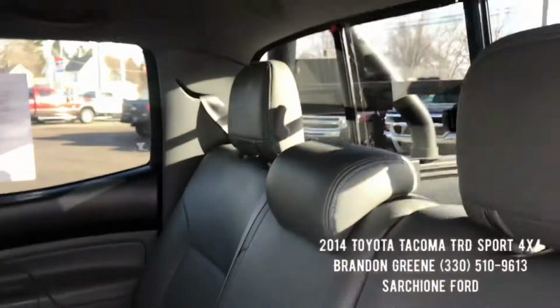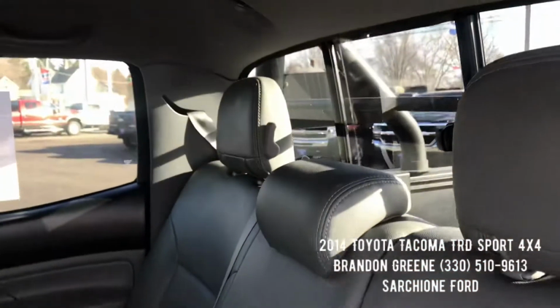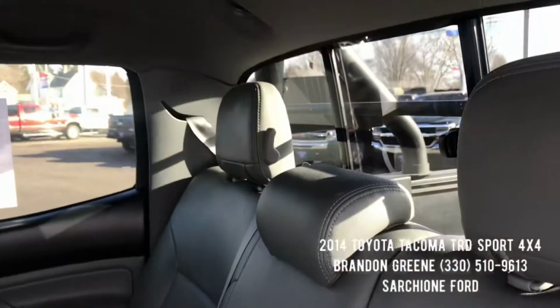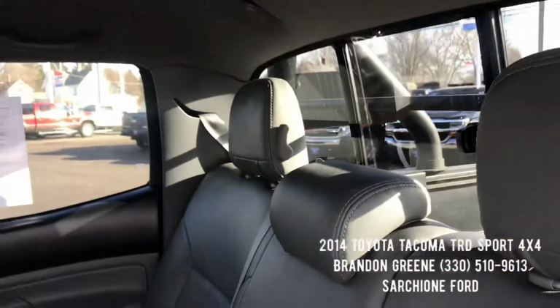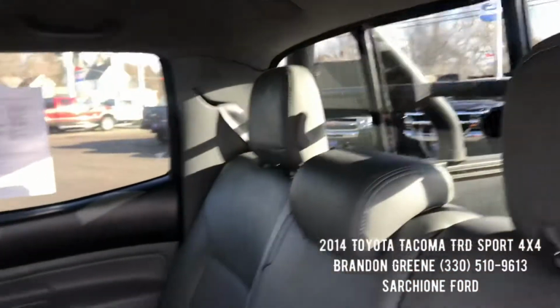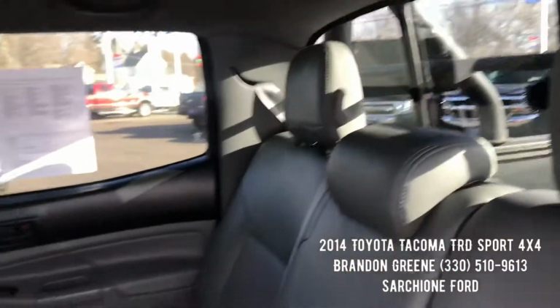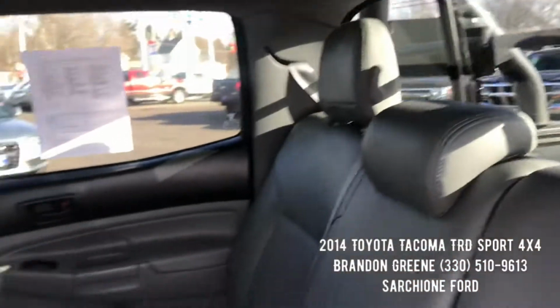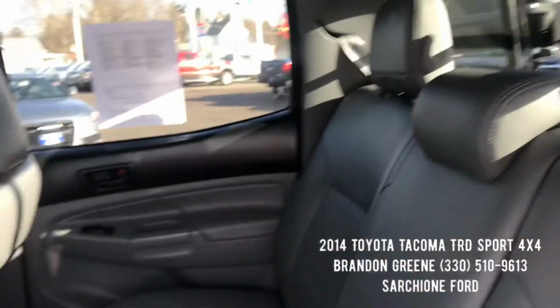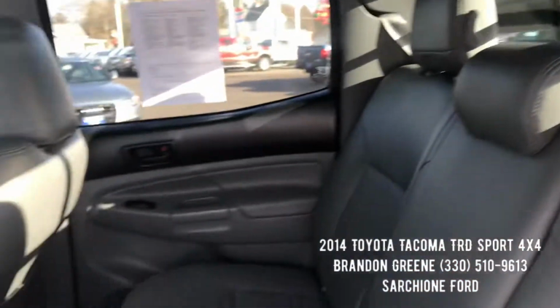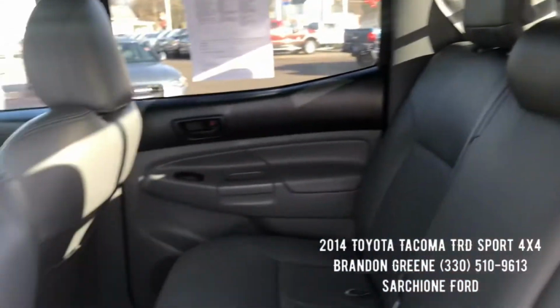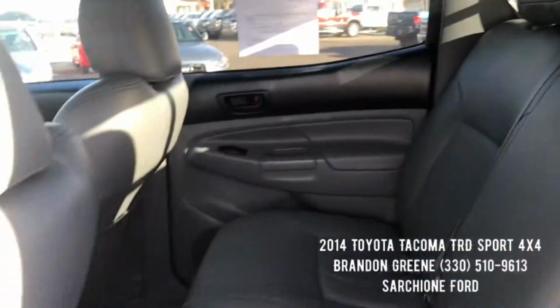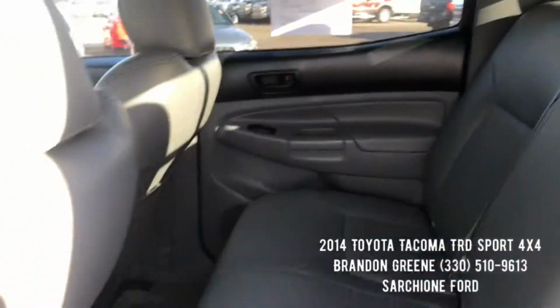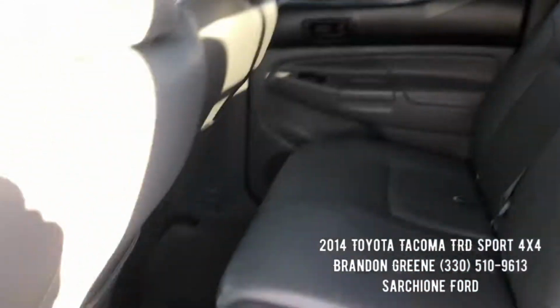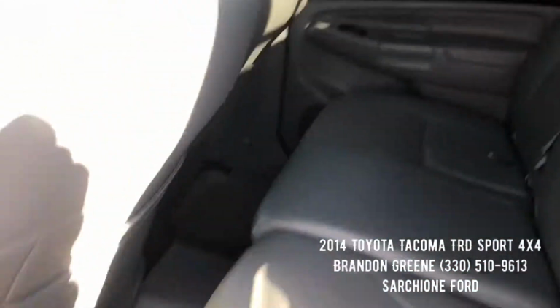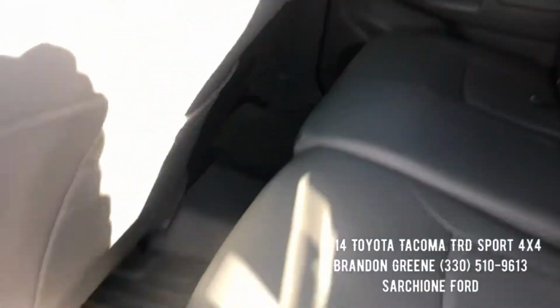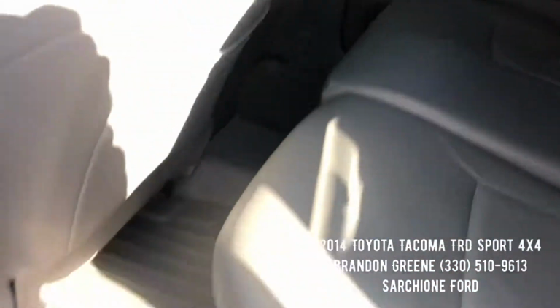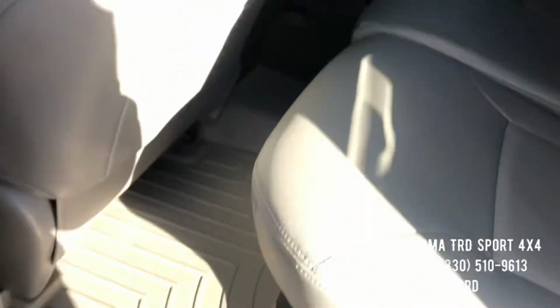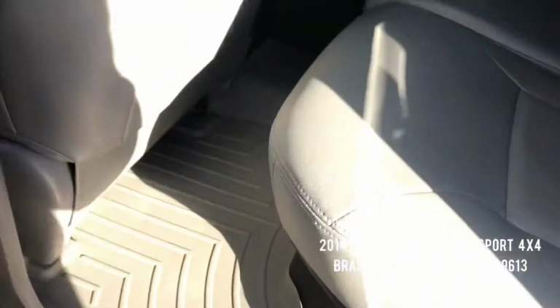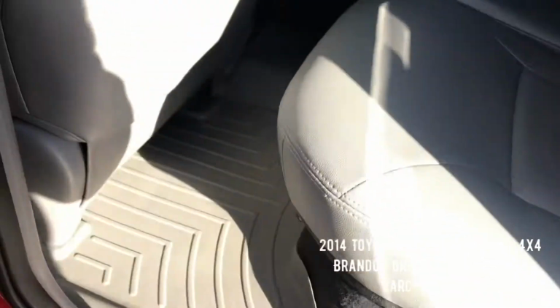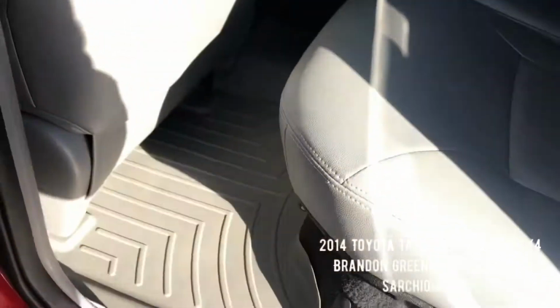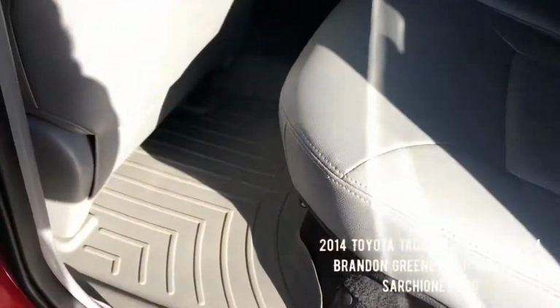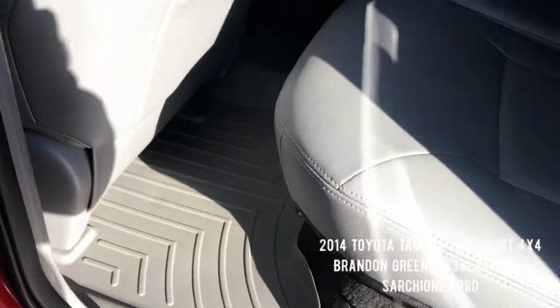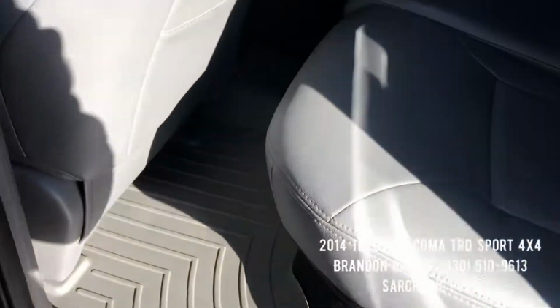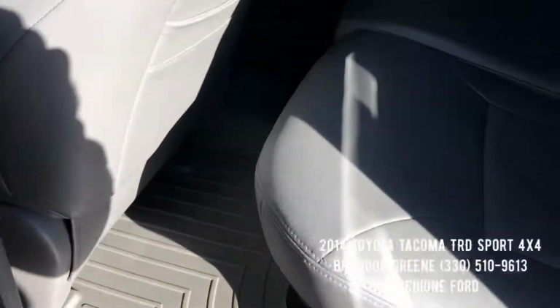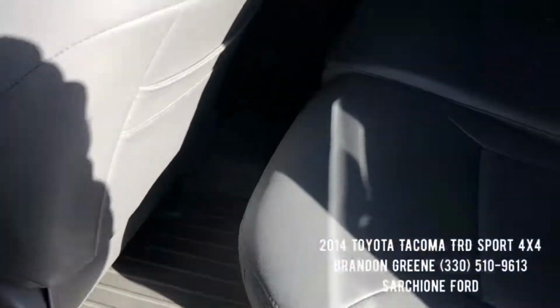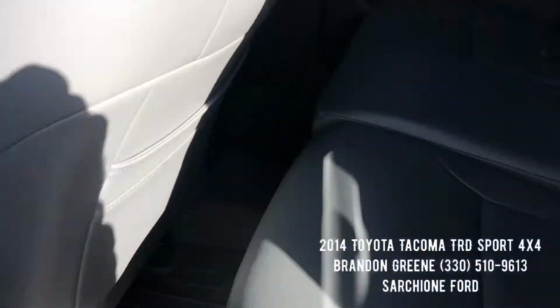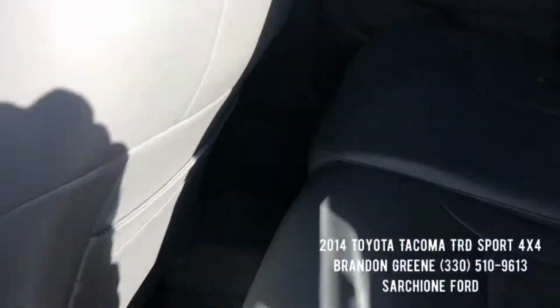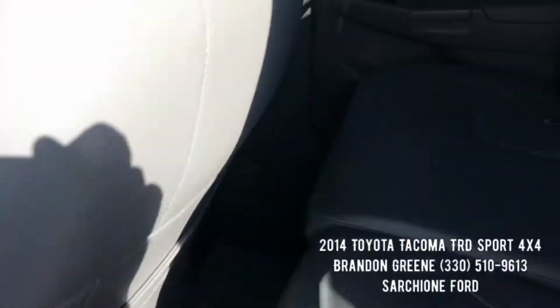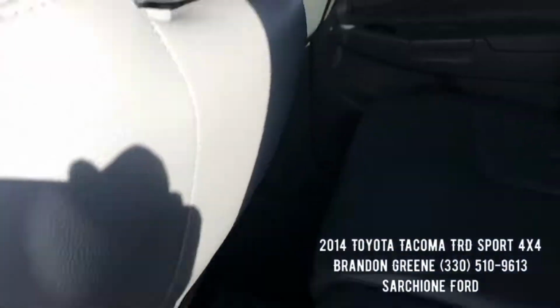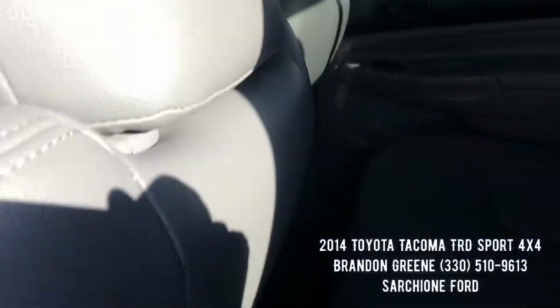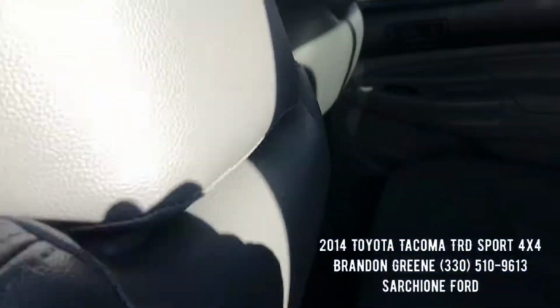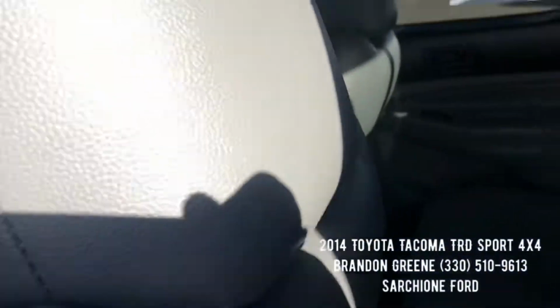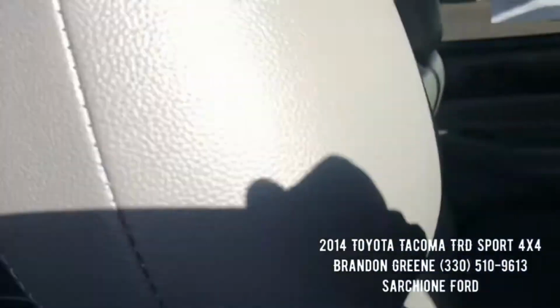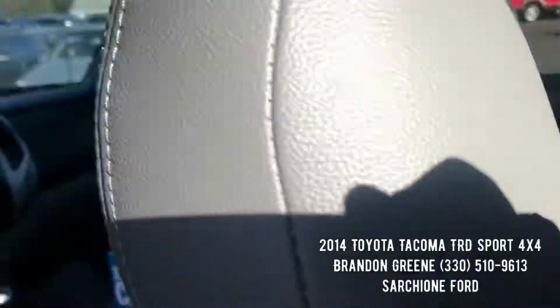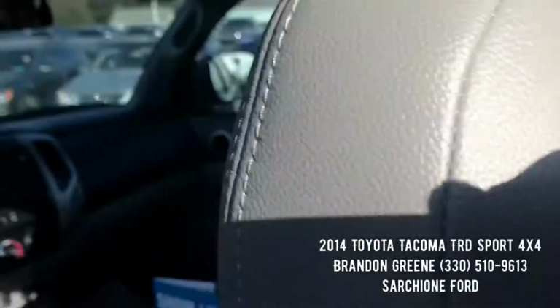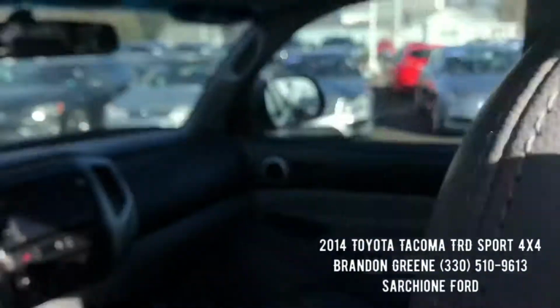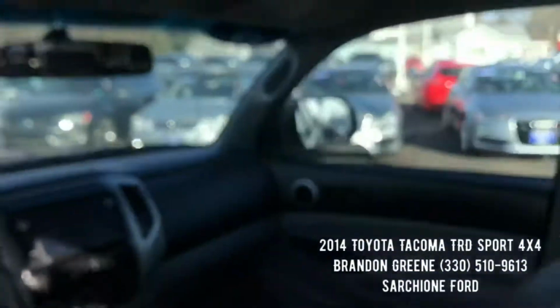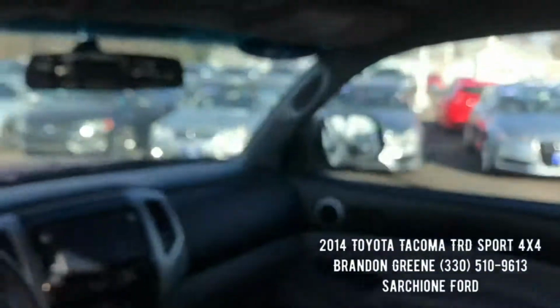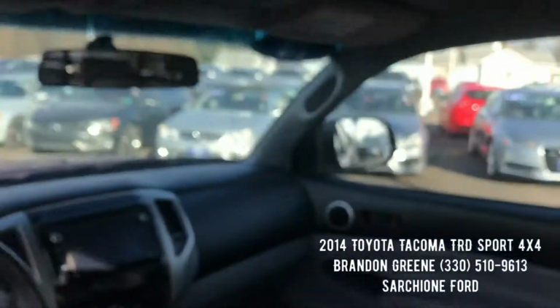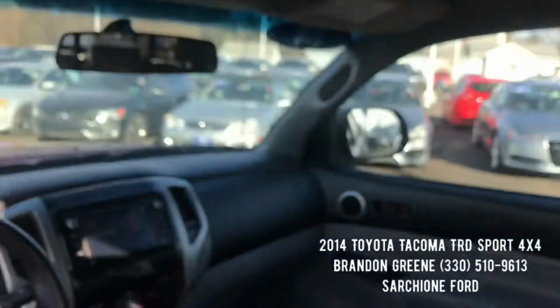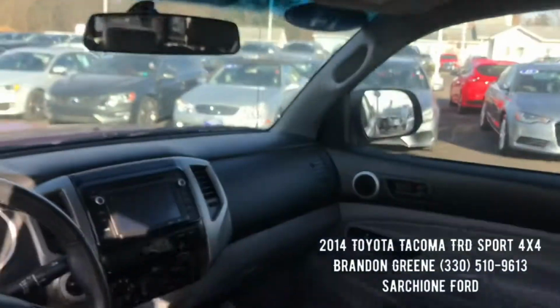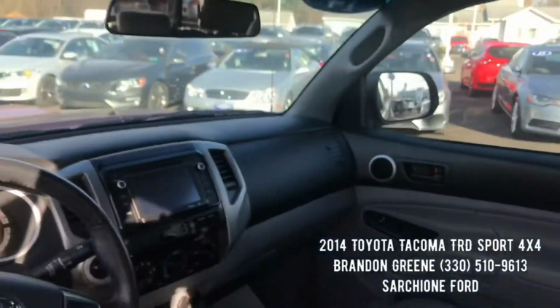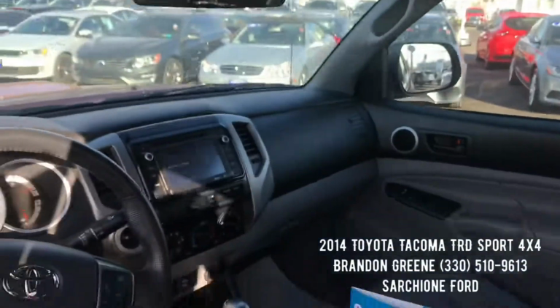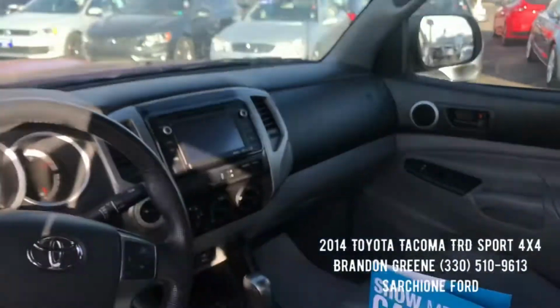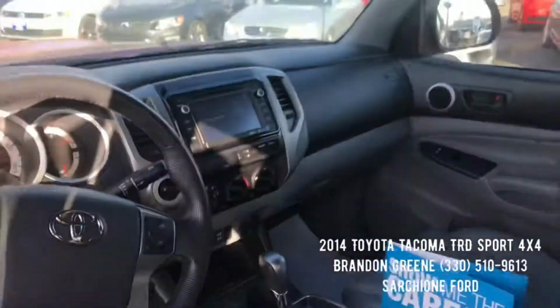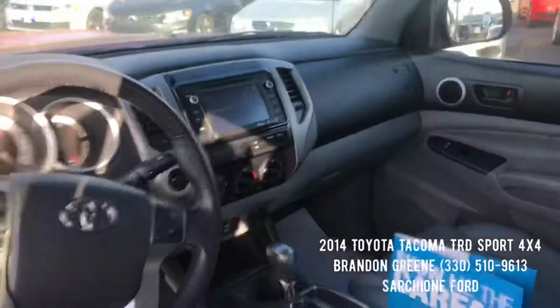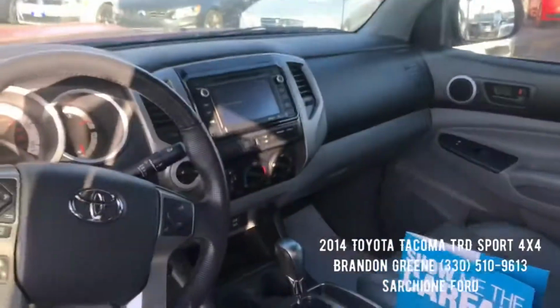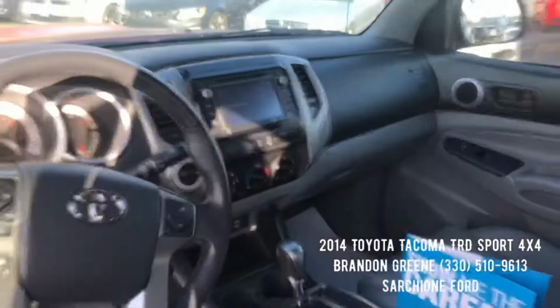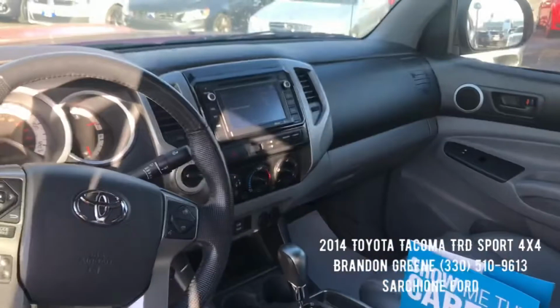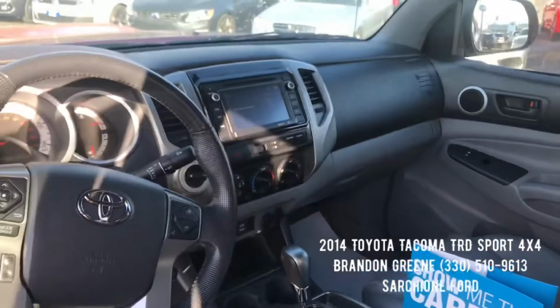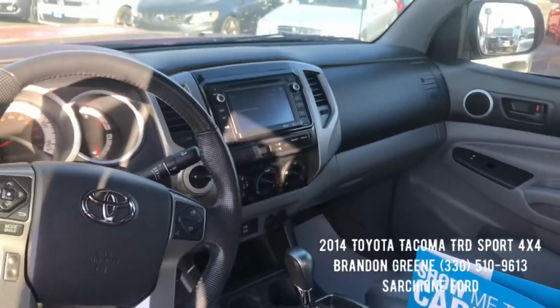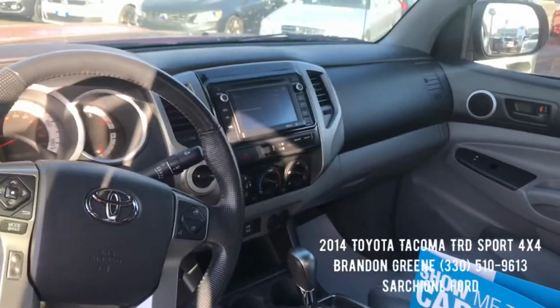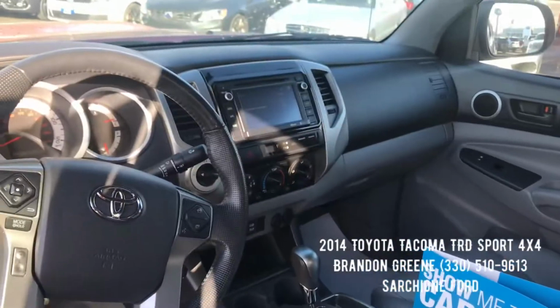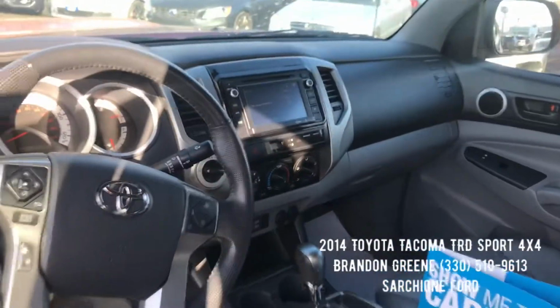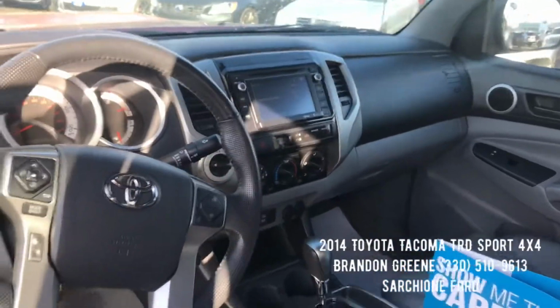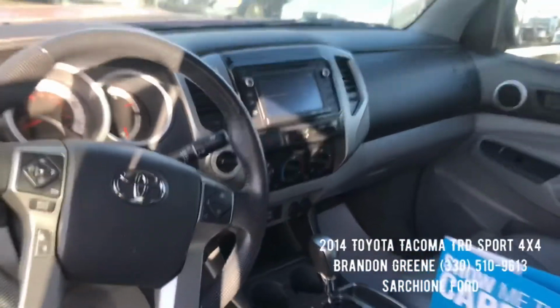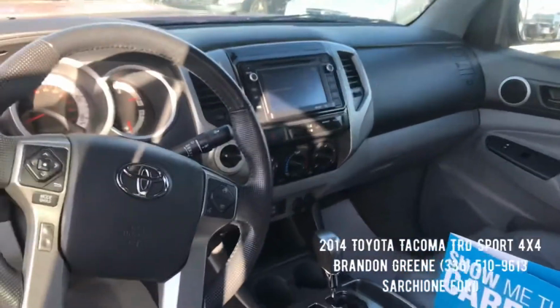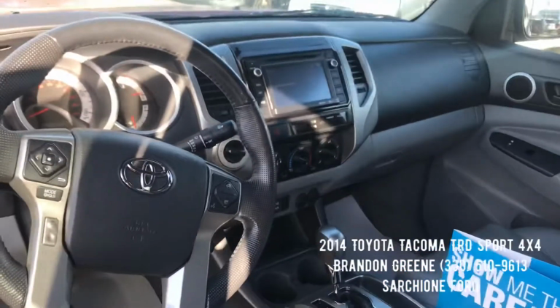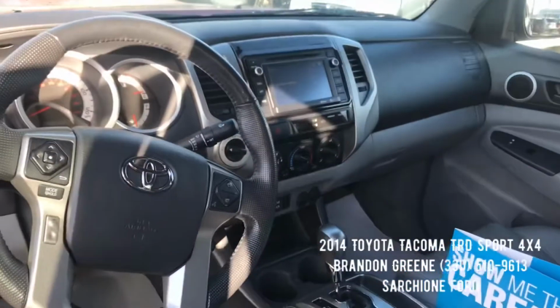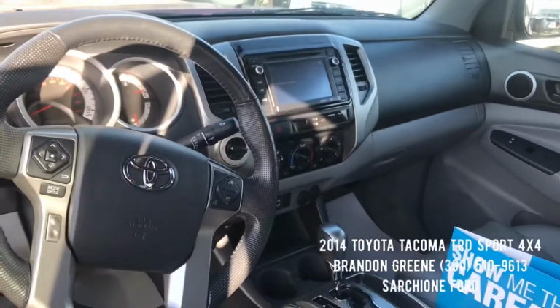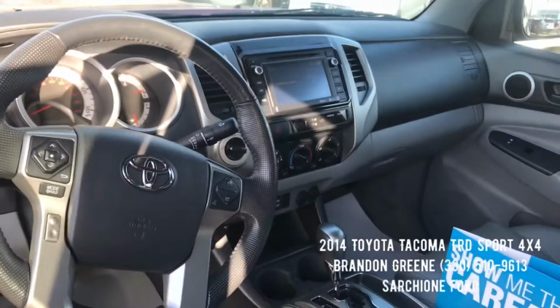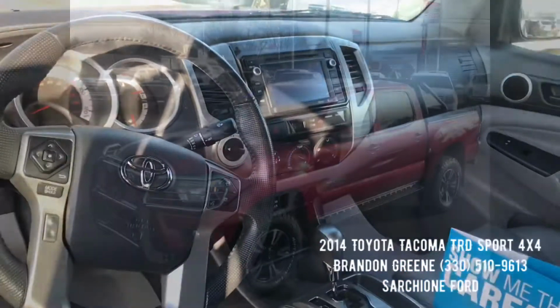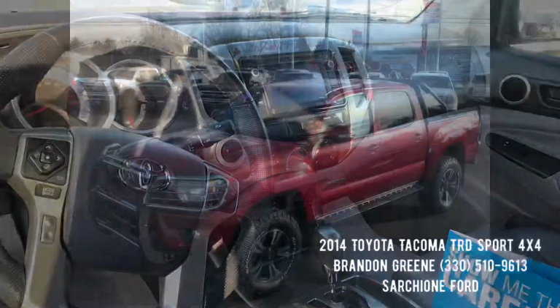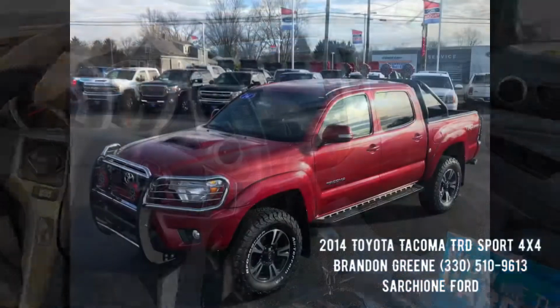It has a sliding rear window and WeatherTech floor mats. If you have any questions on this truck, please do not hesitate to give me a call at 330-510-9613.